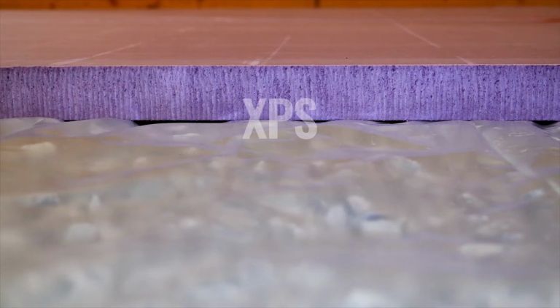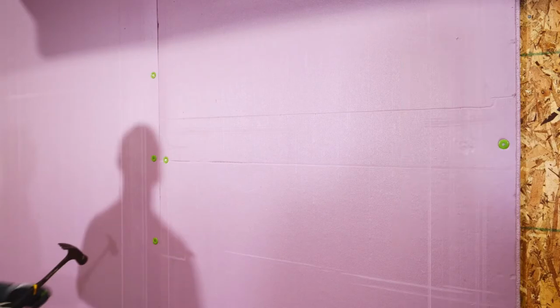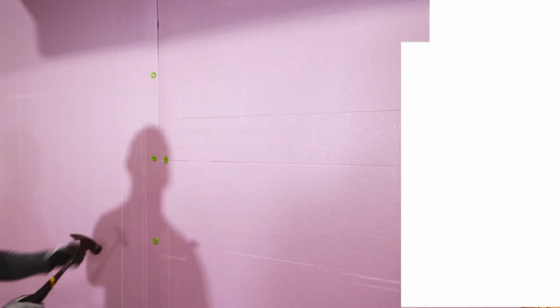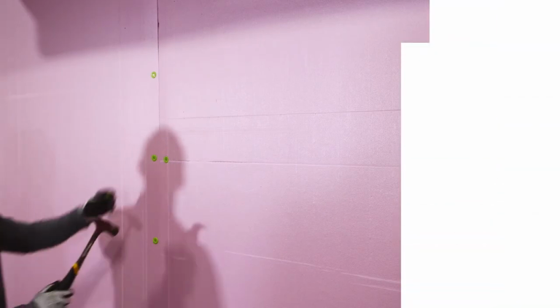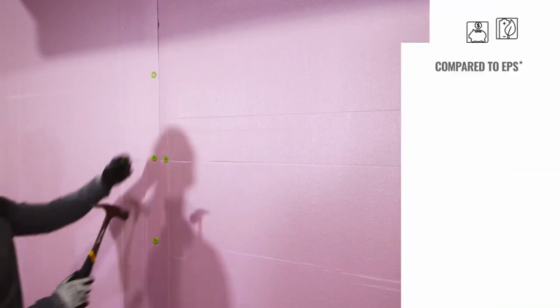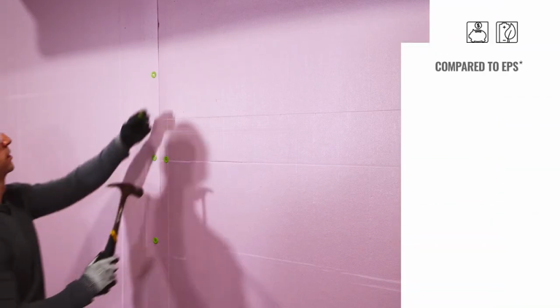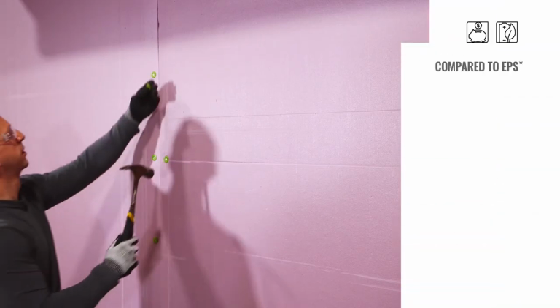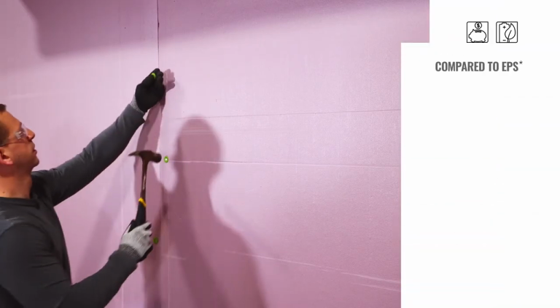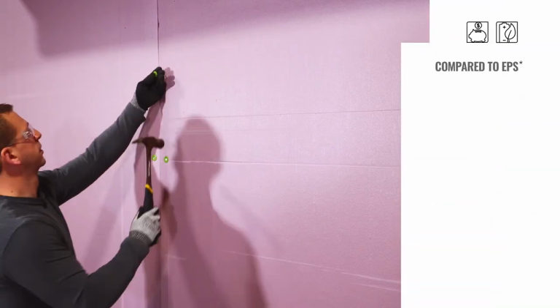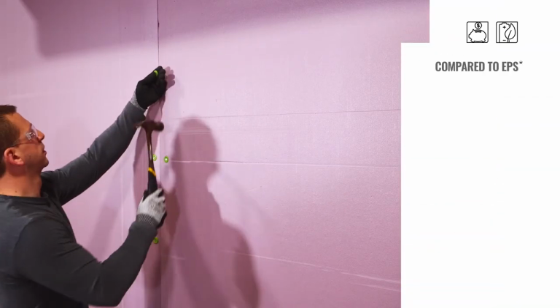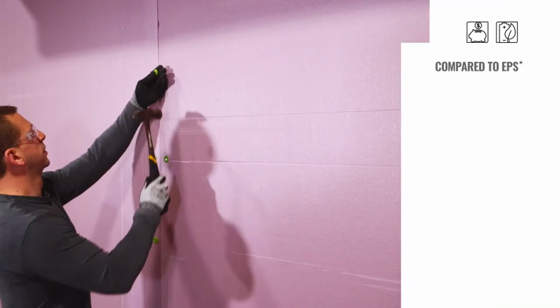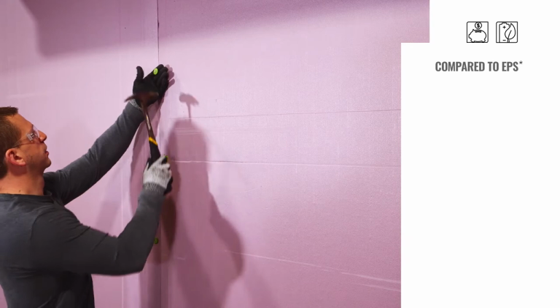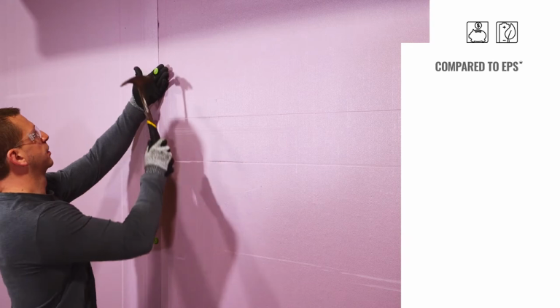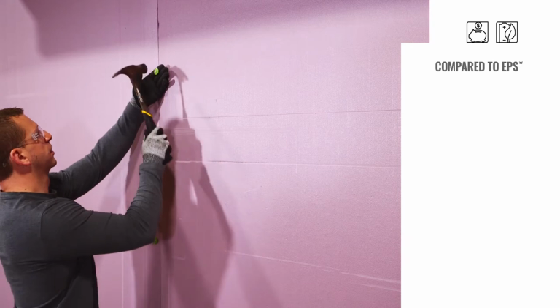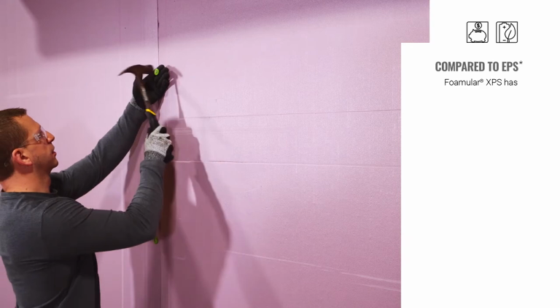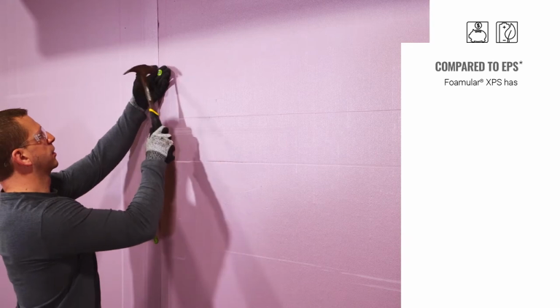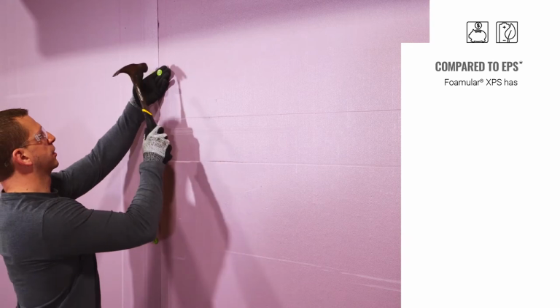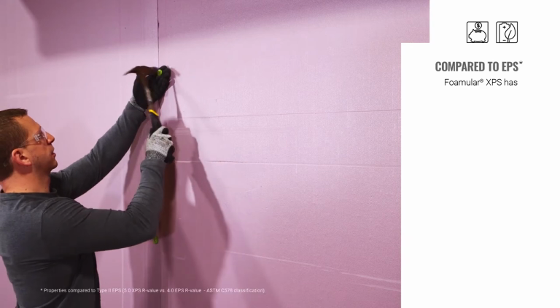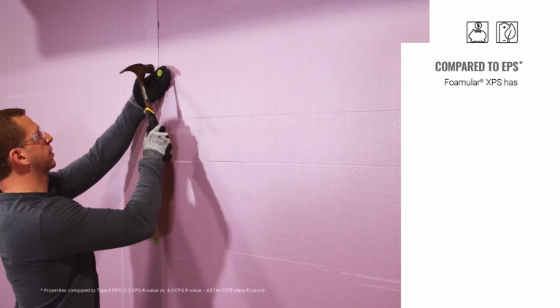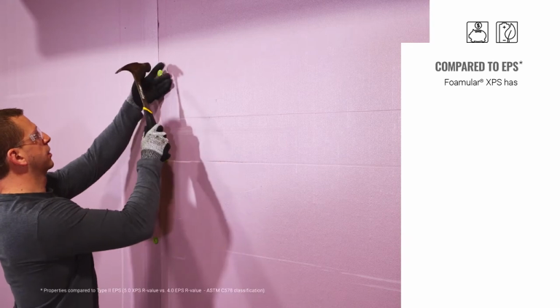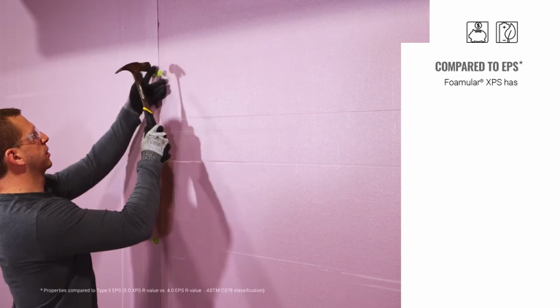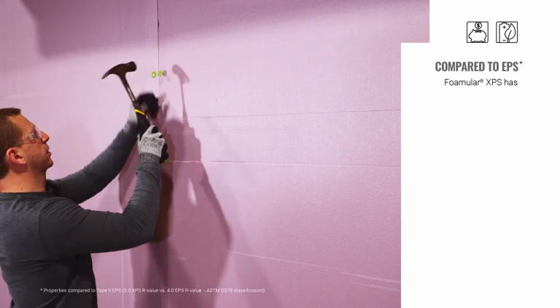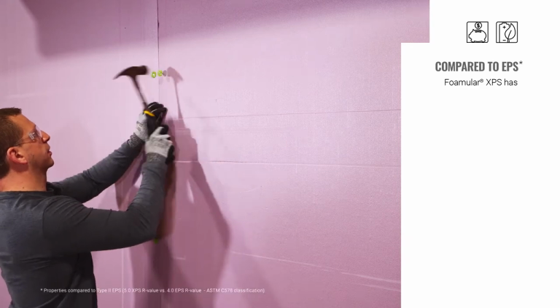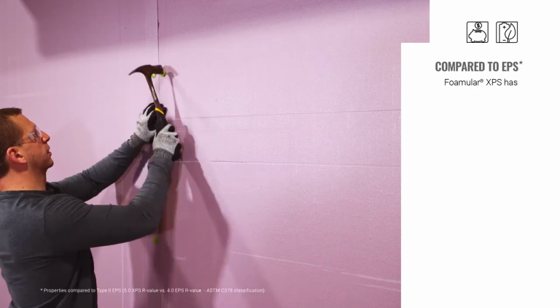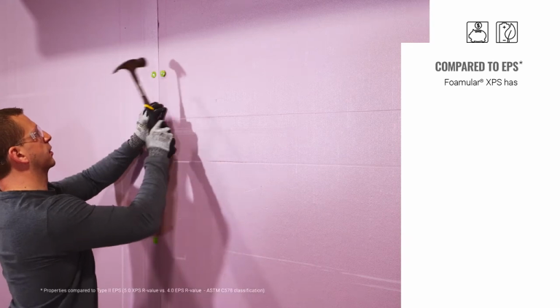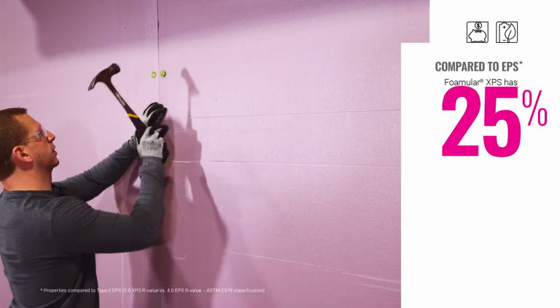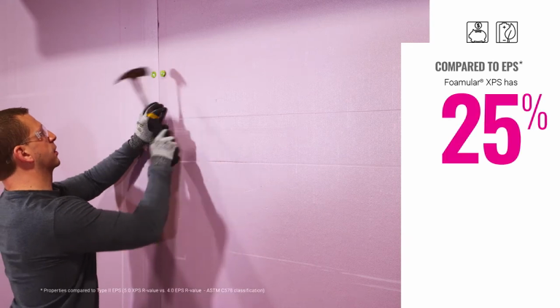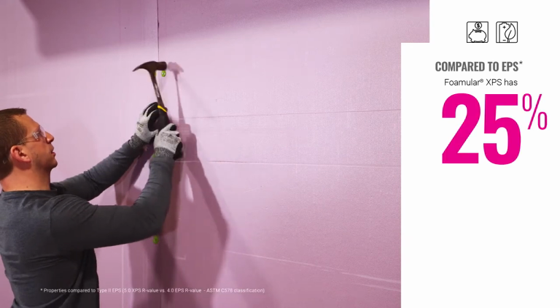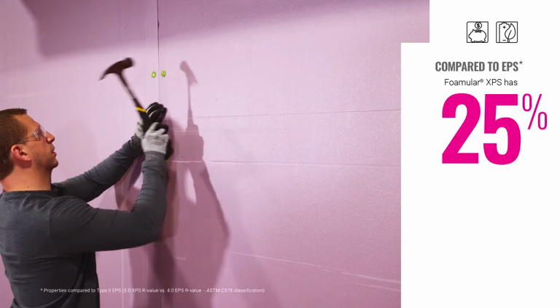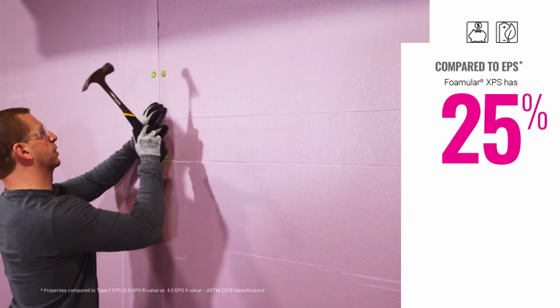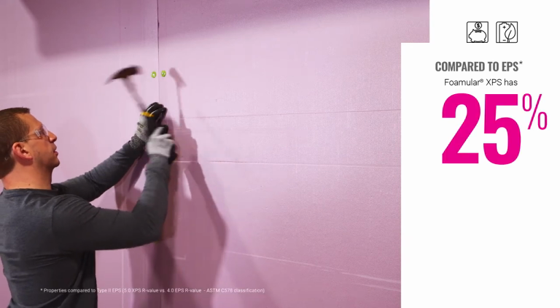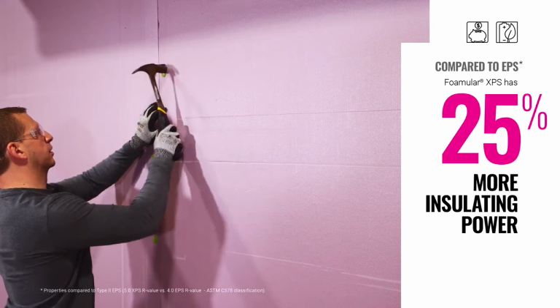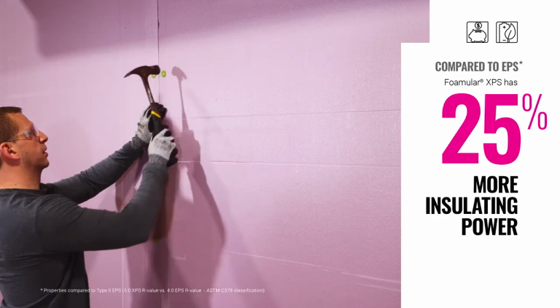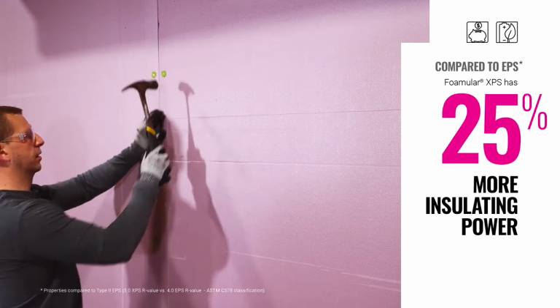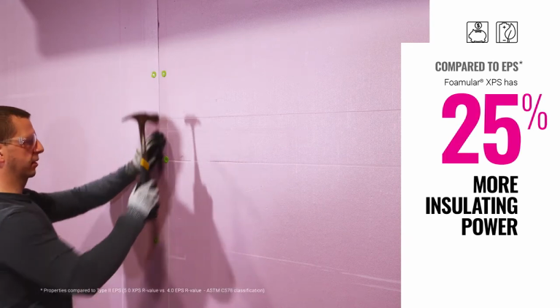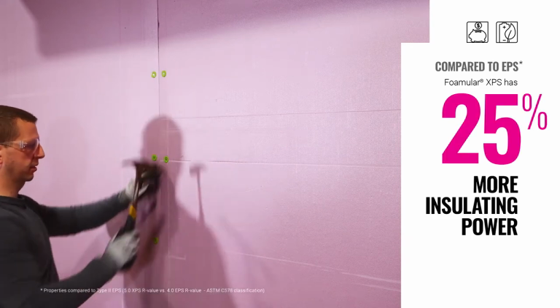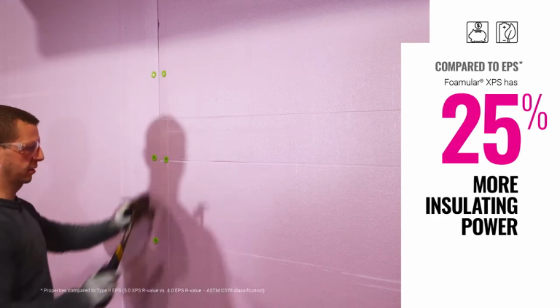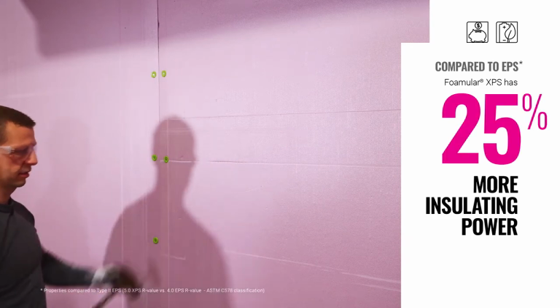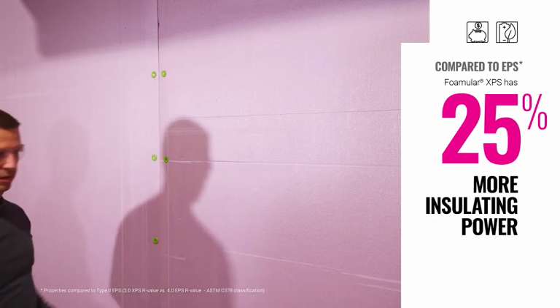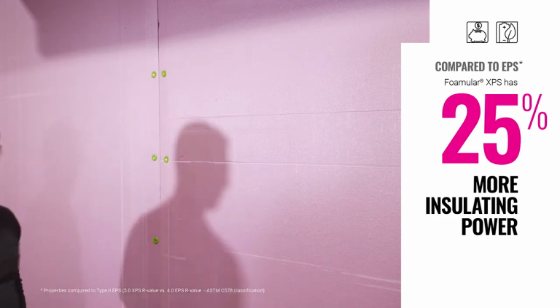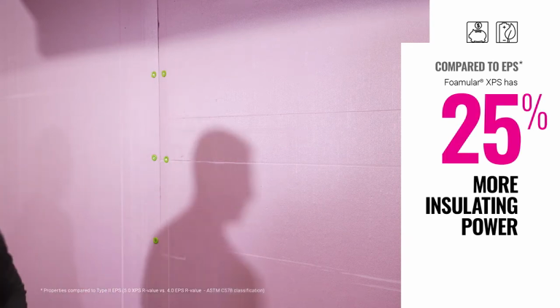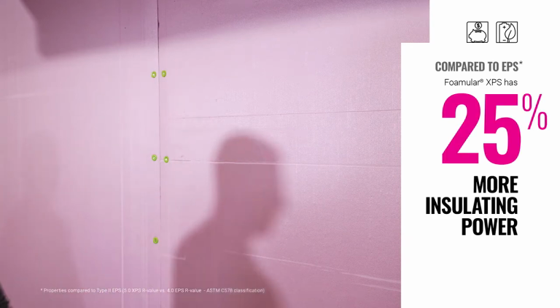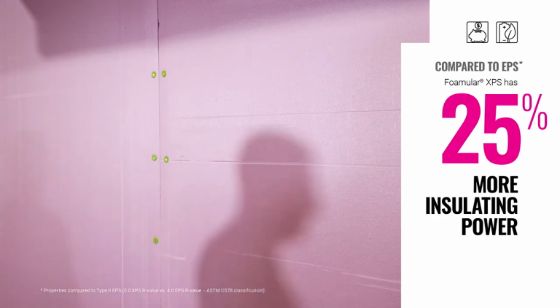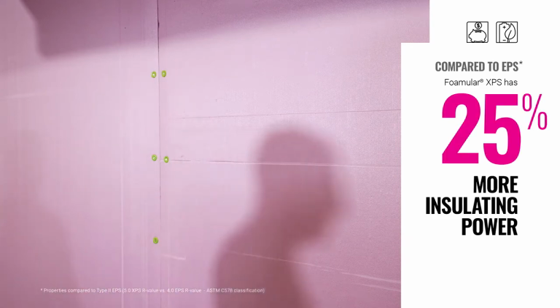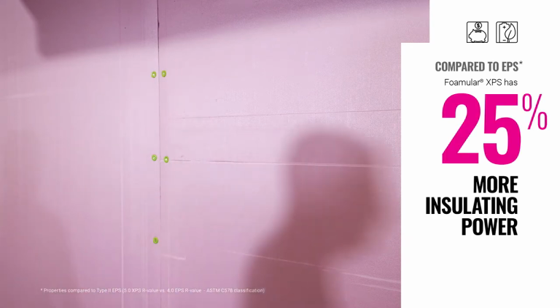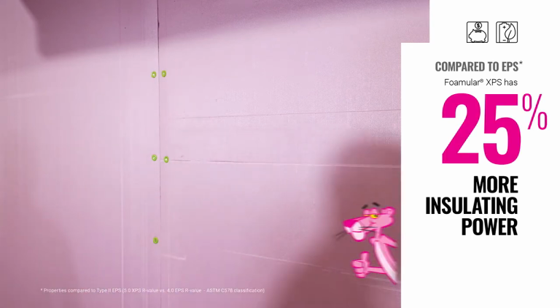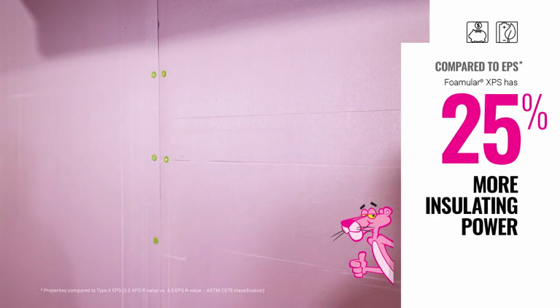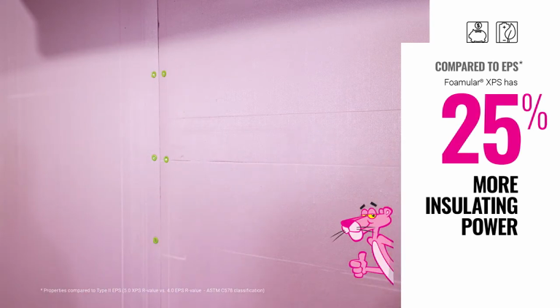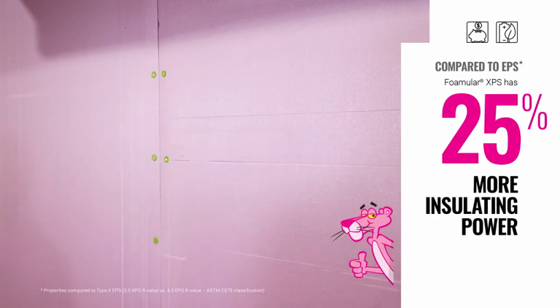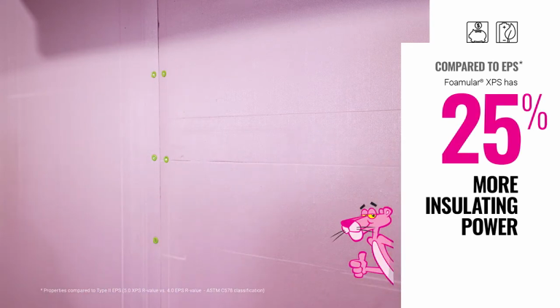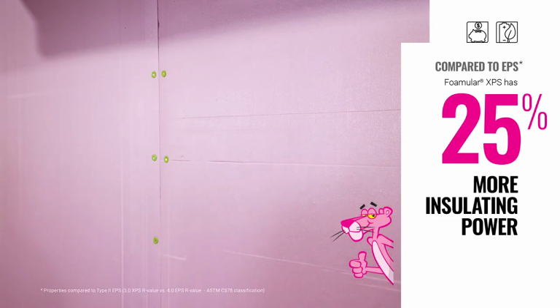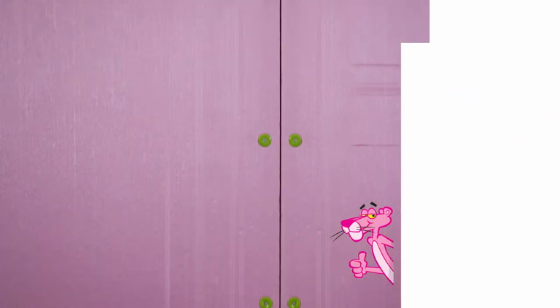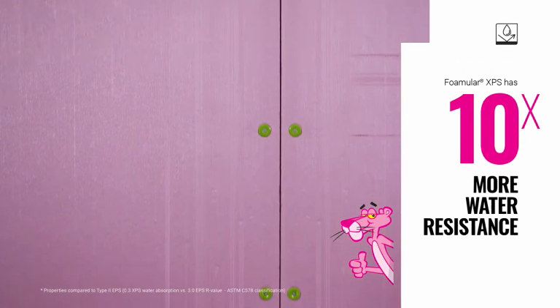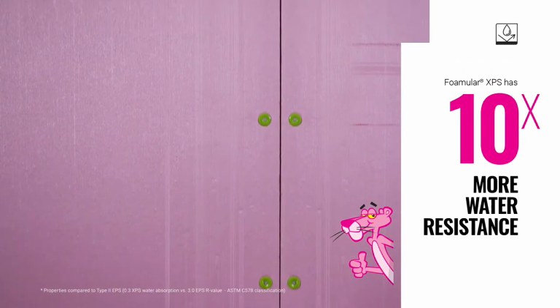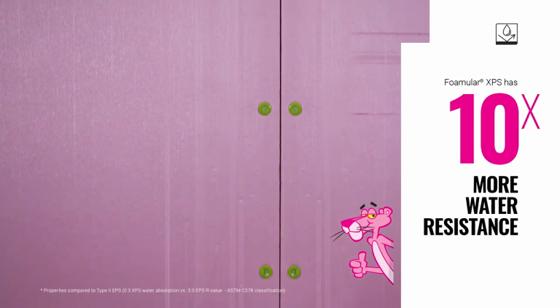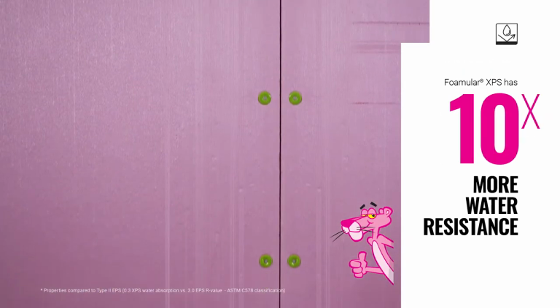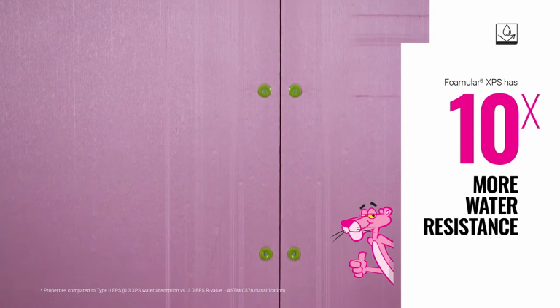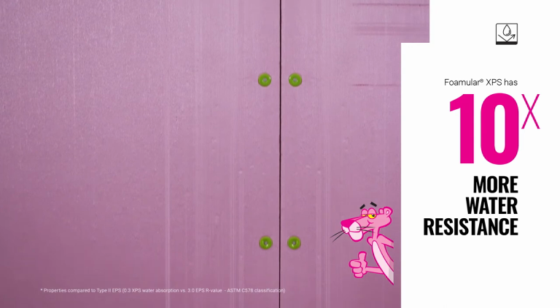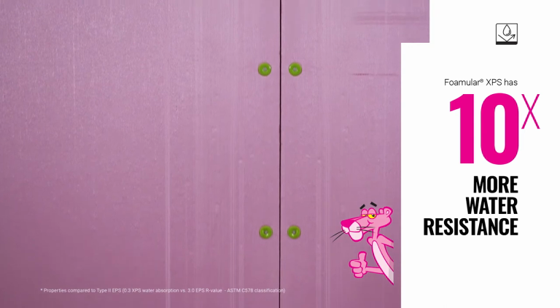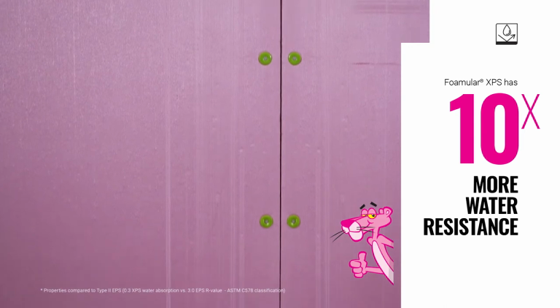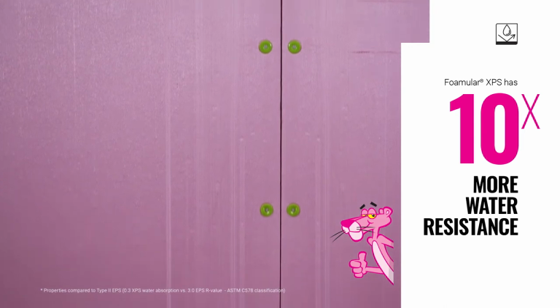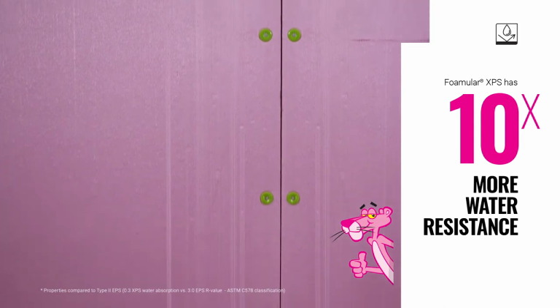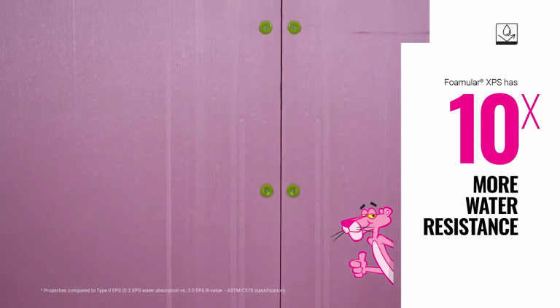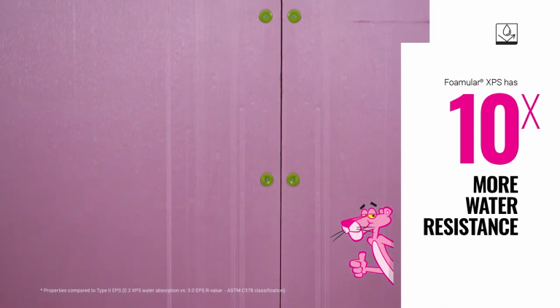Compared to EPS products, Foamular XPS has 25% more insulating power and is 10 times more water resistant.